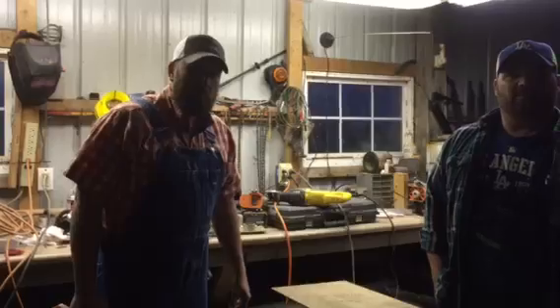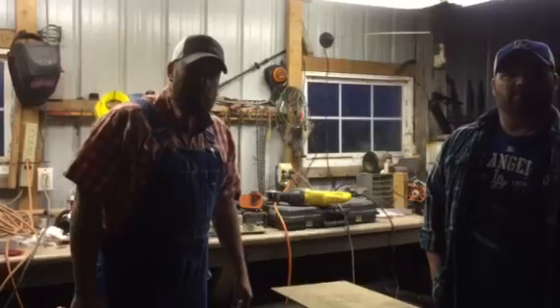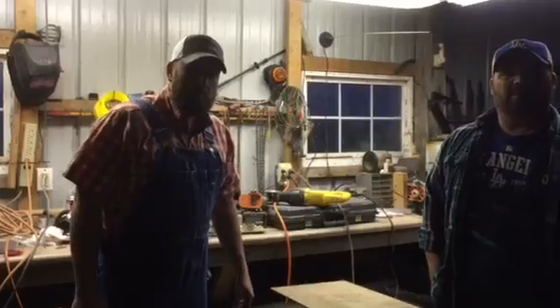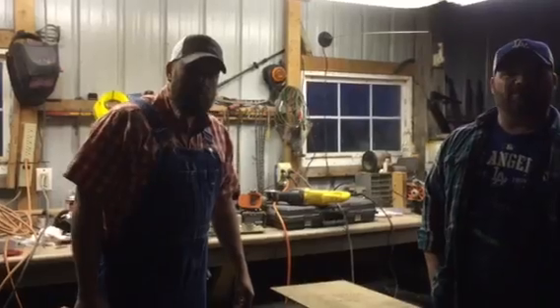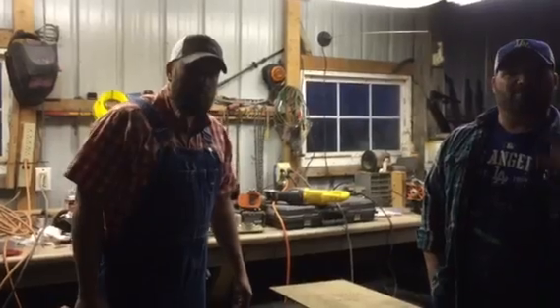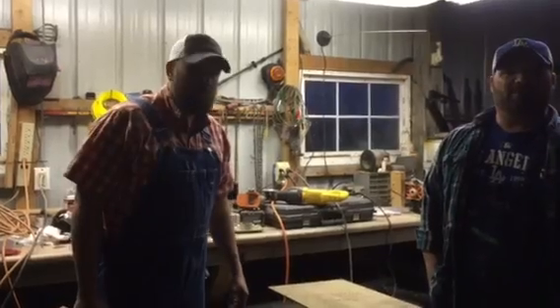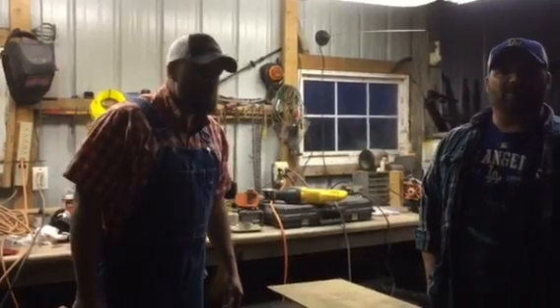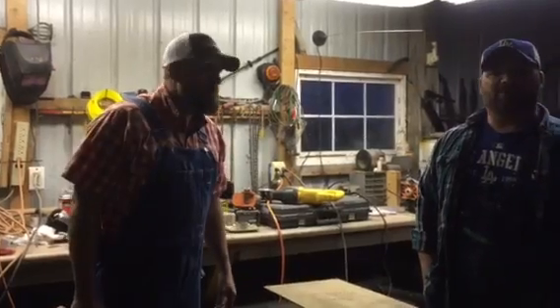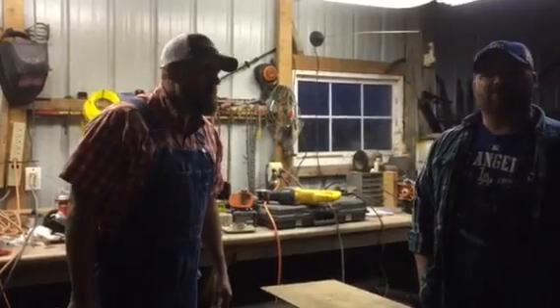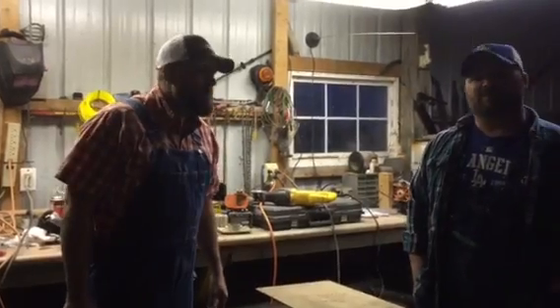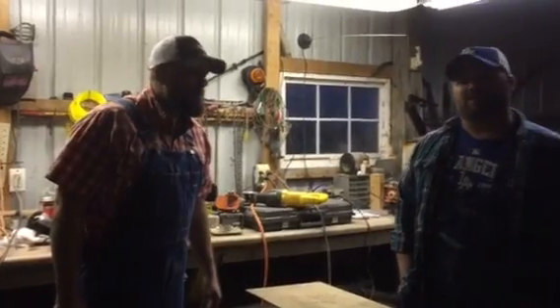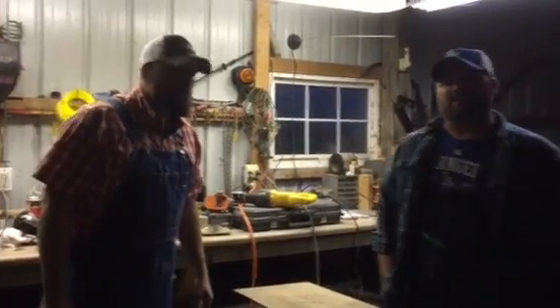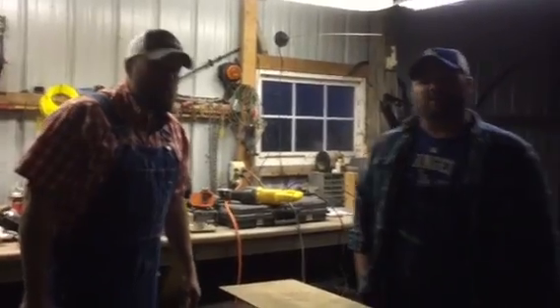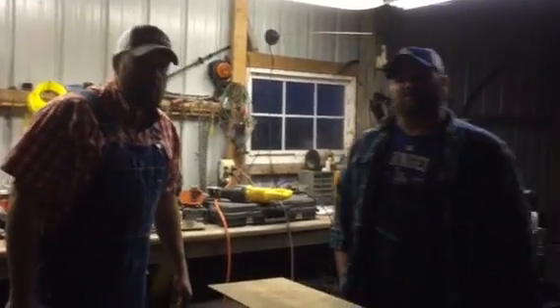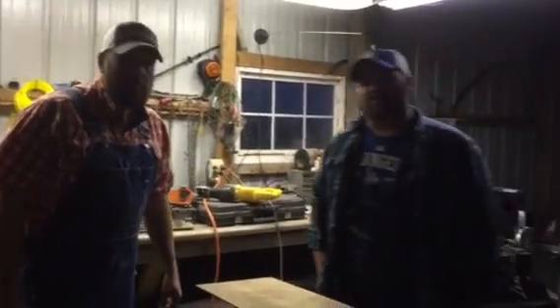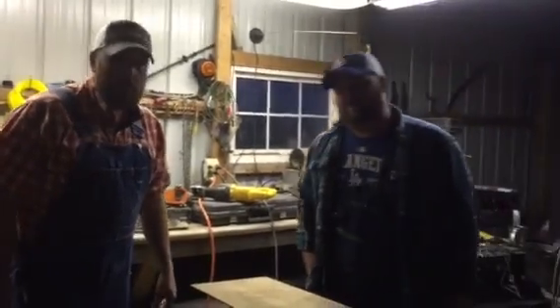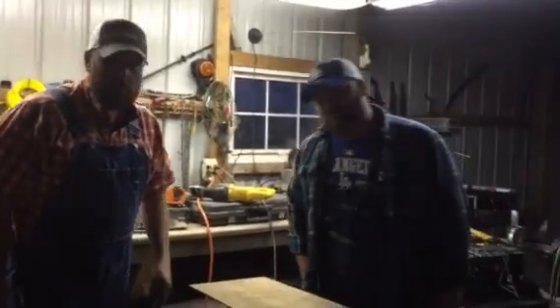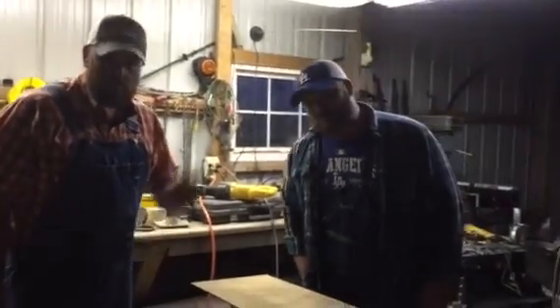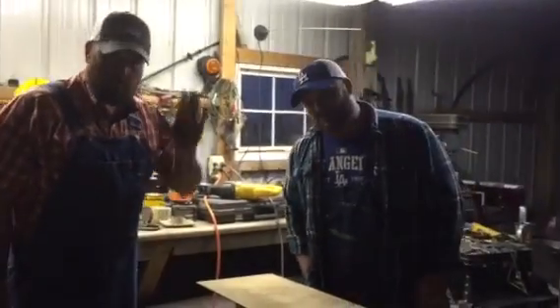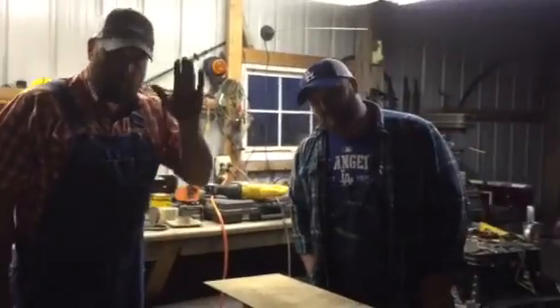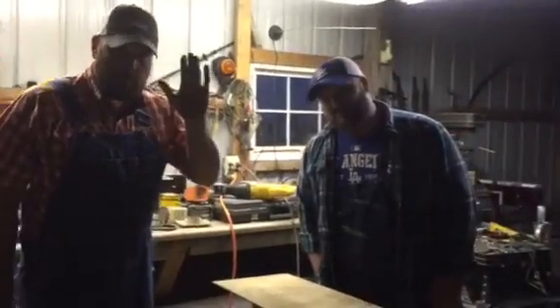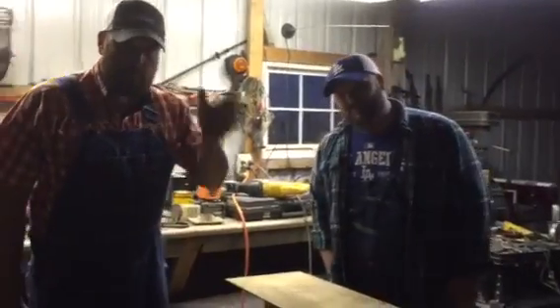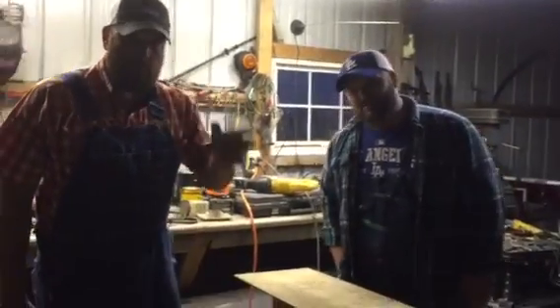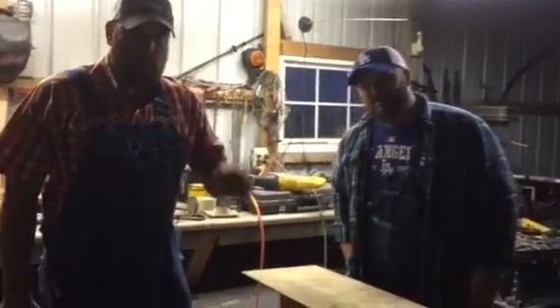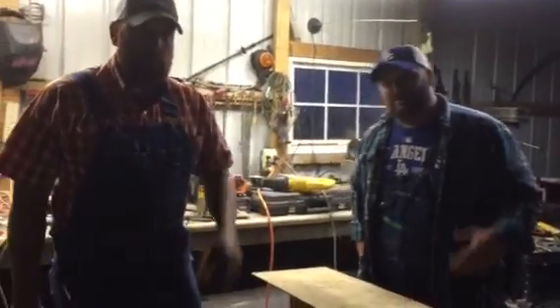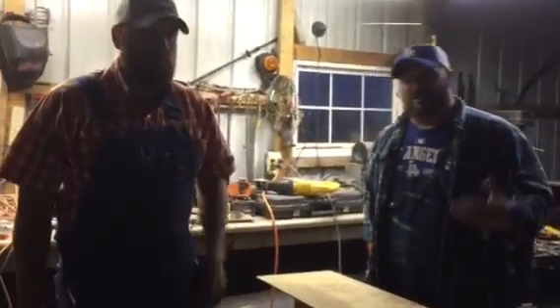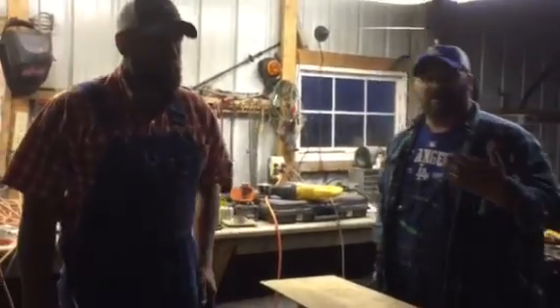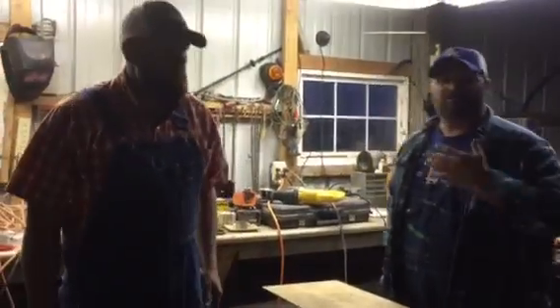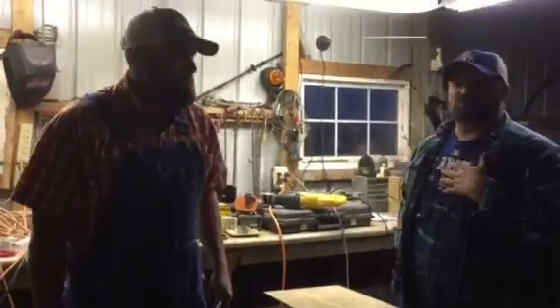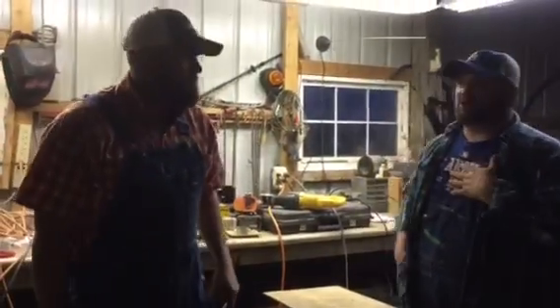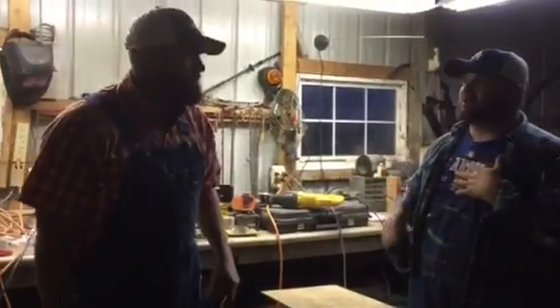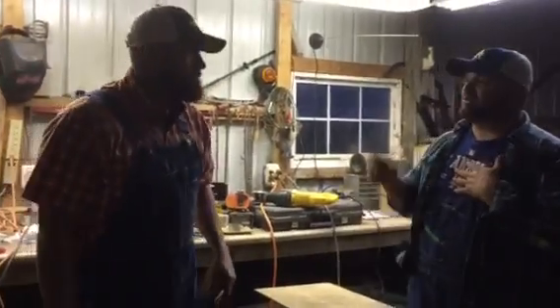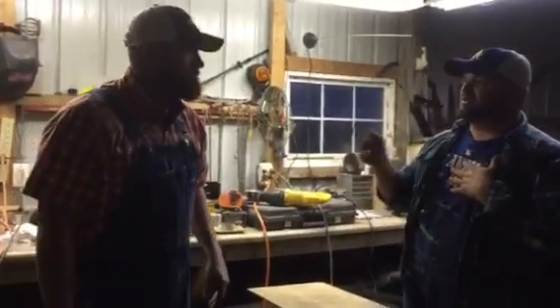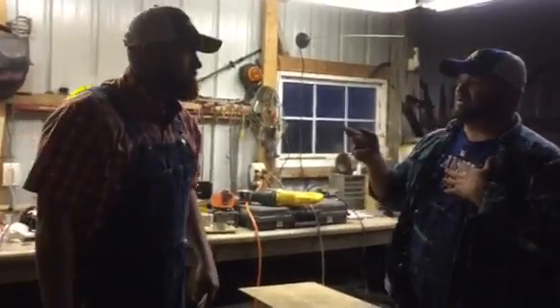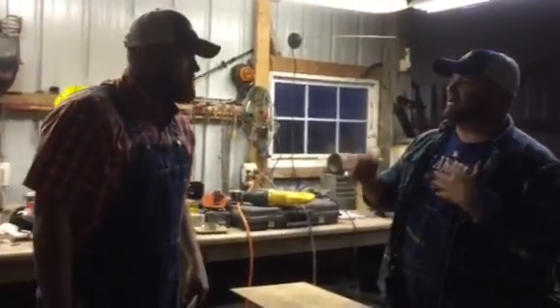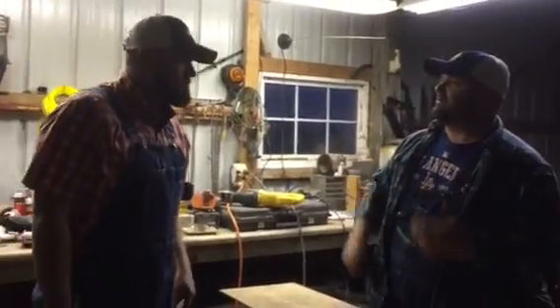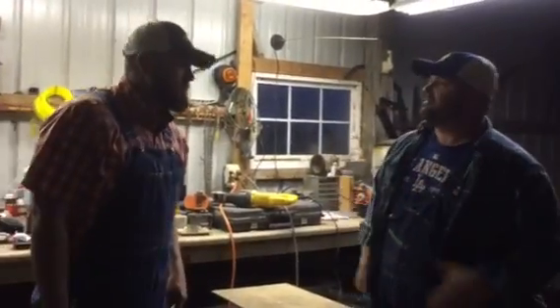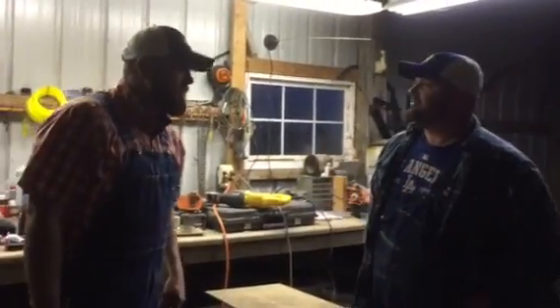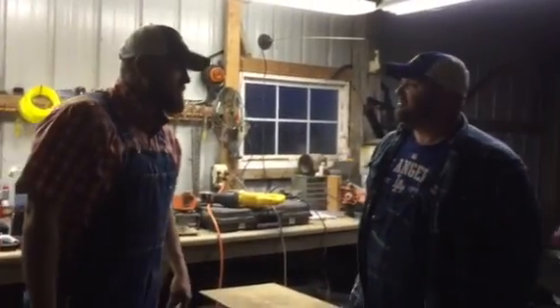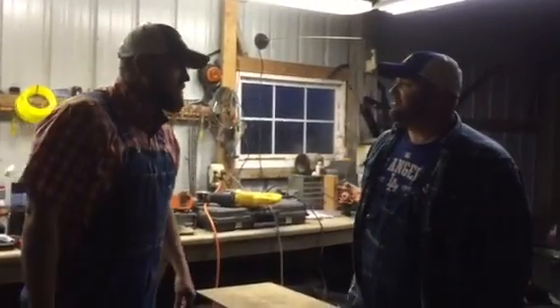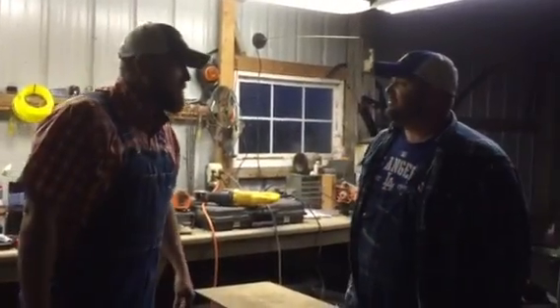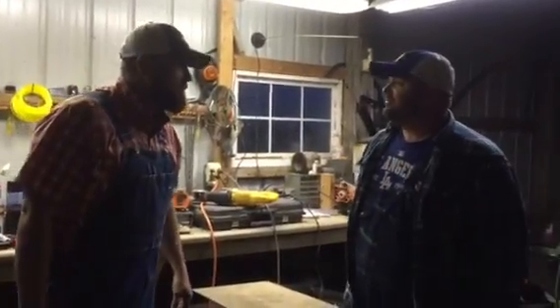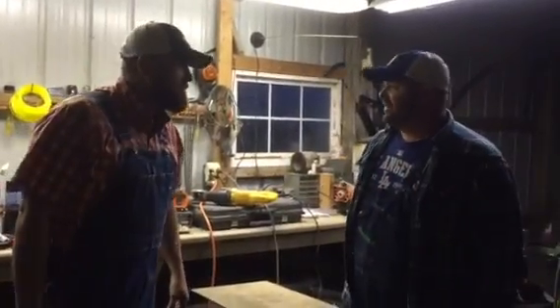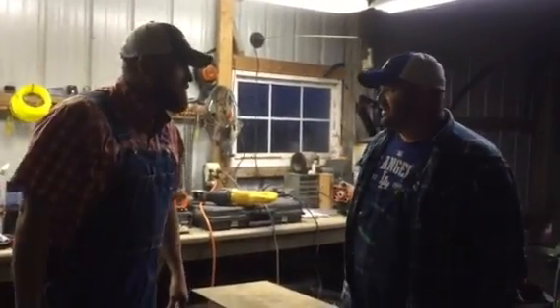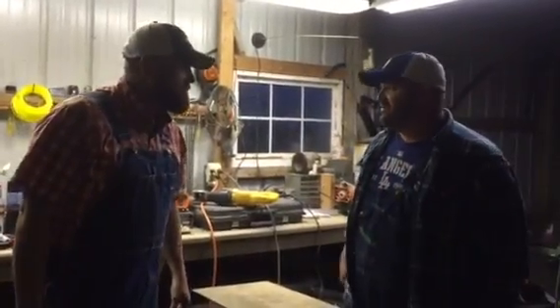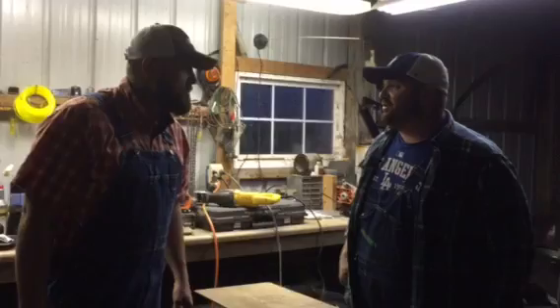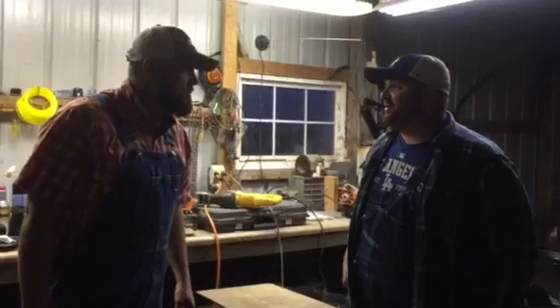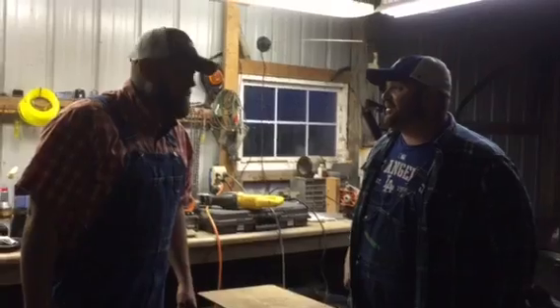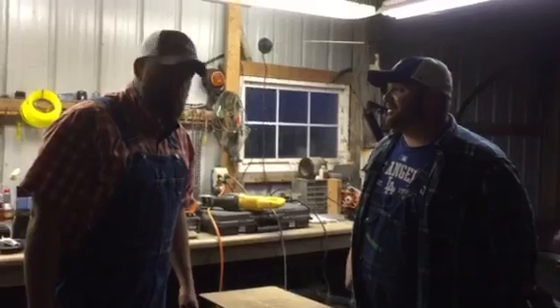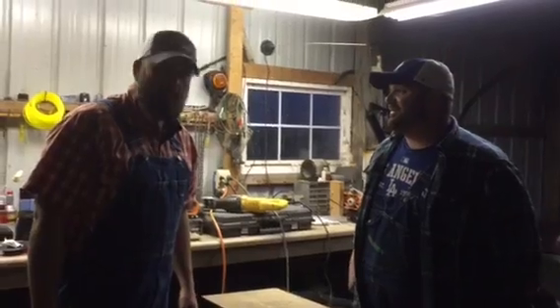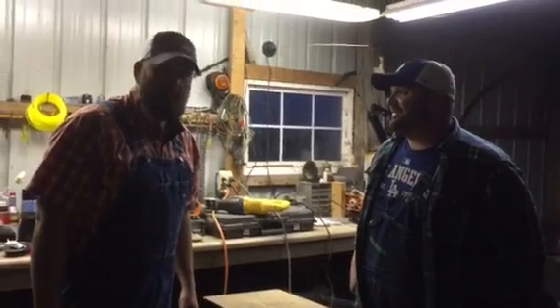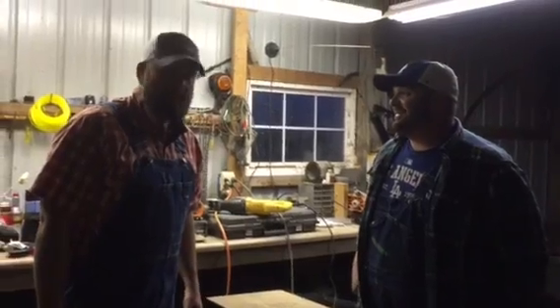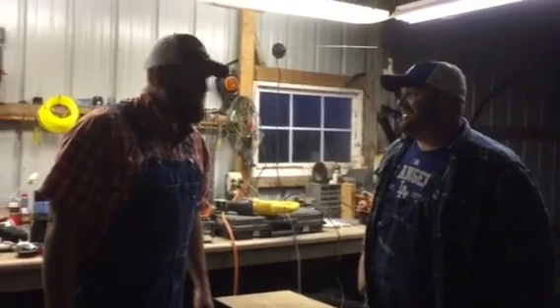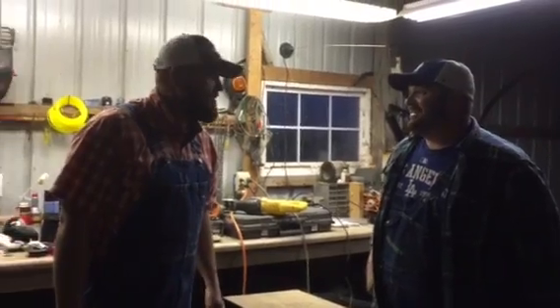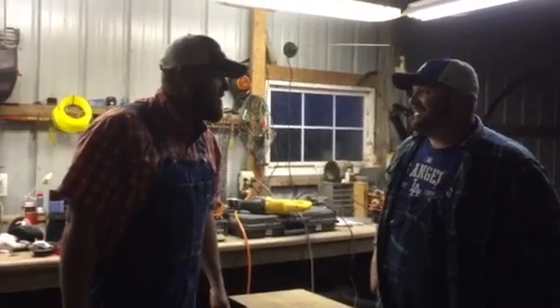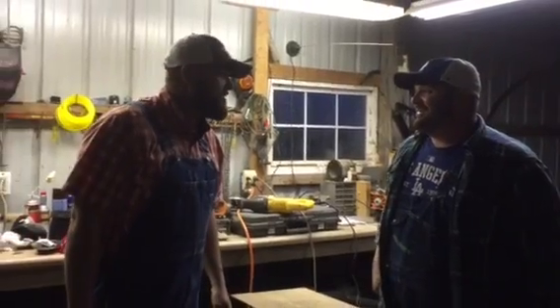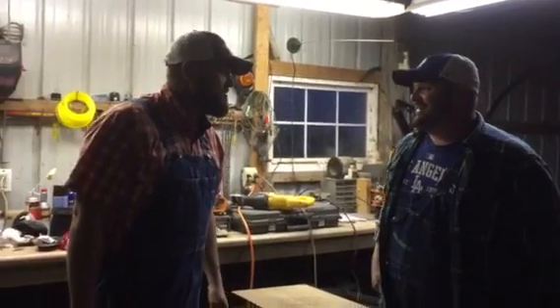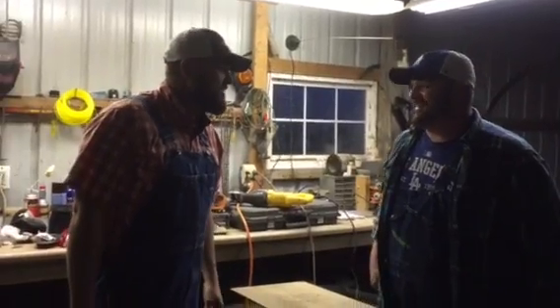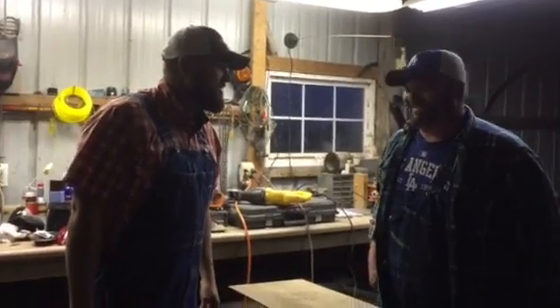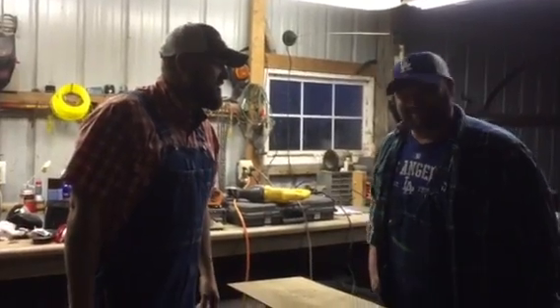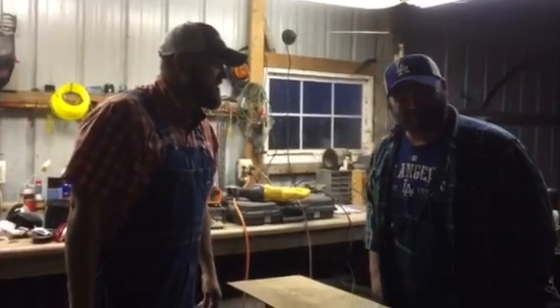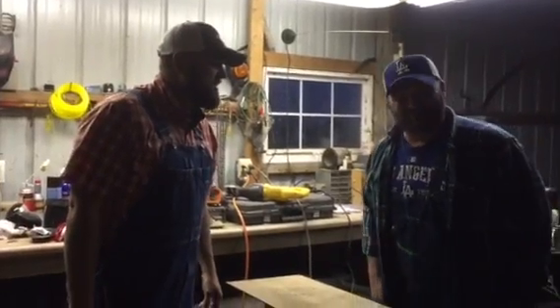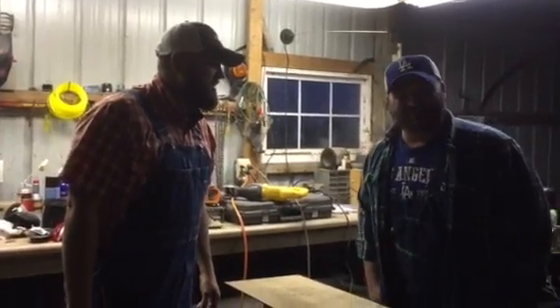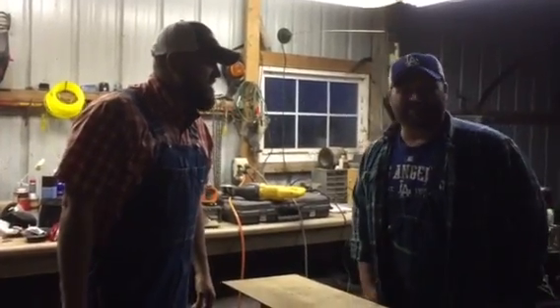Hey everybody, the Singing Contractors here. I'm Josh. This is Aaron. How are you doing, Aaron? I'm doing awesome.